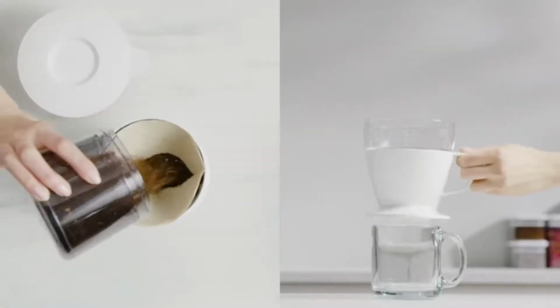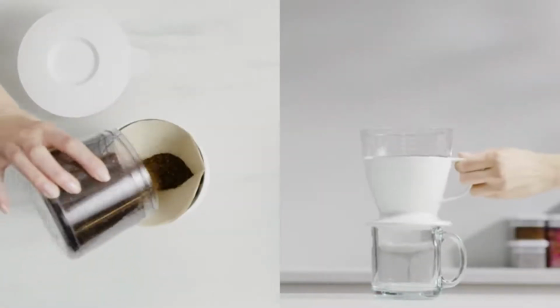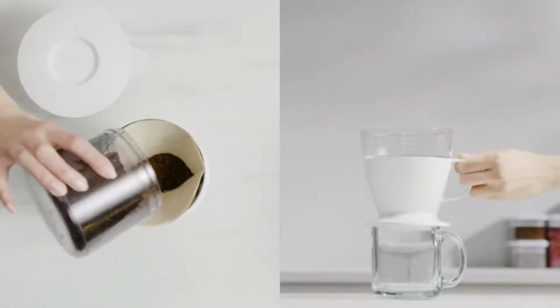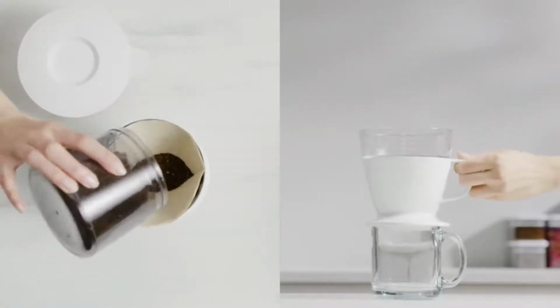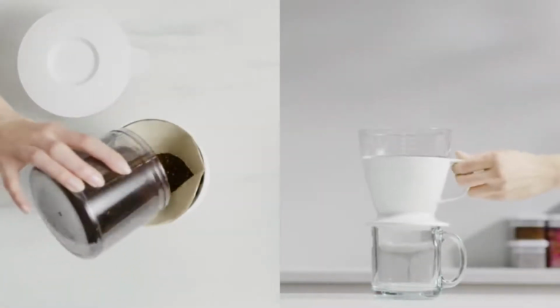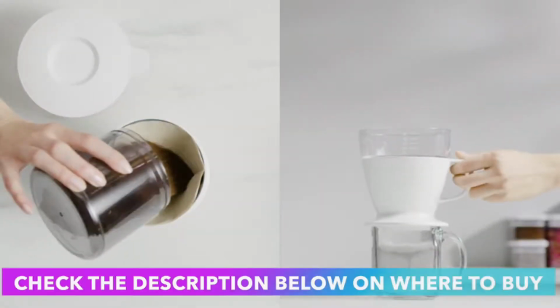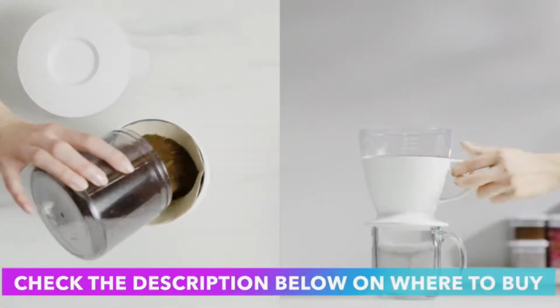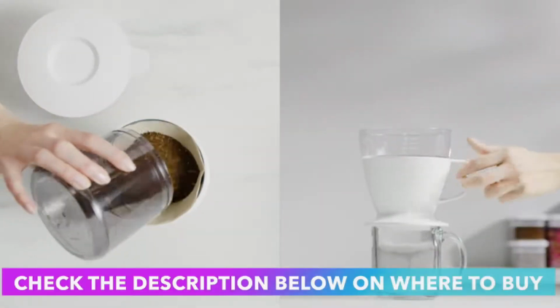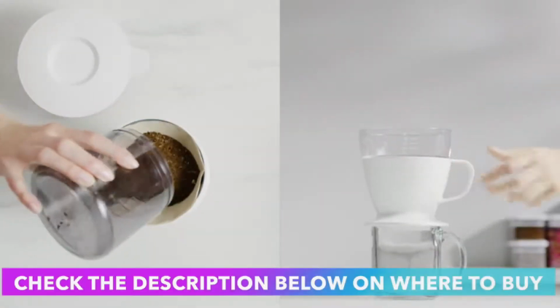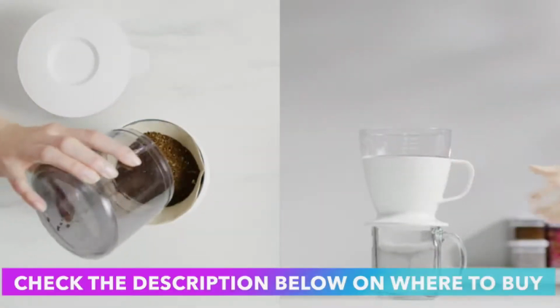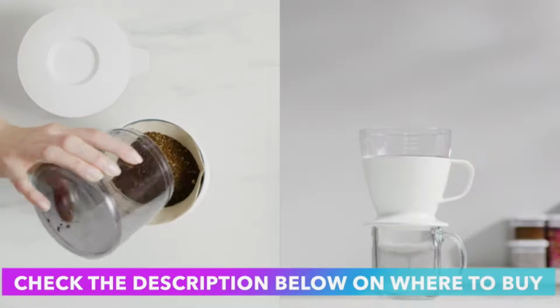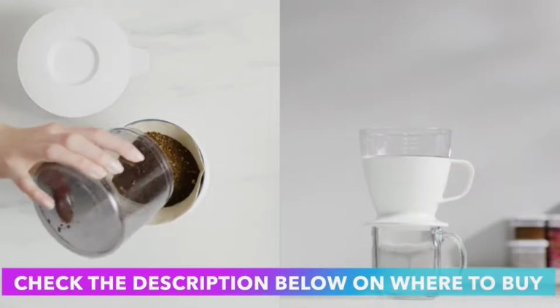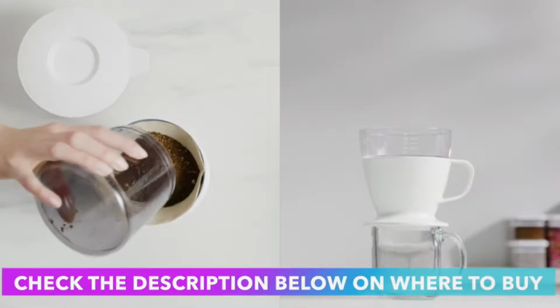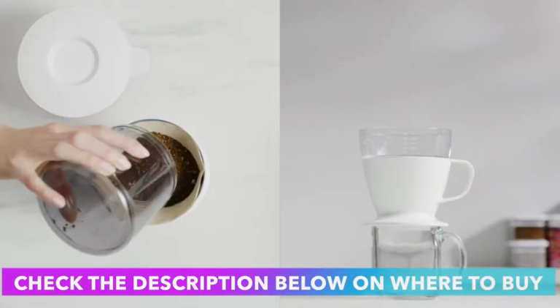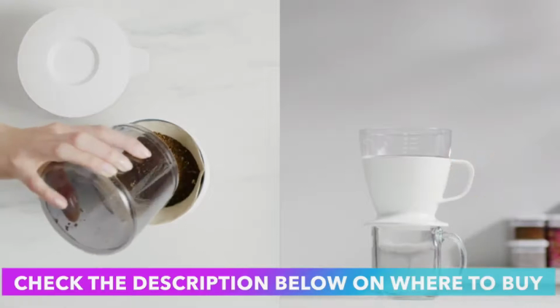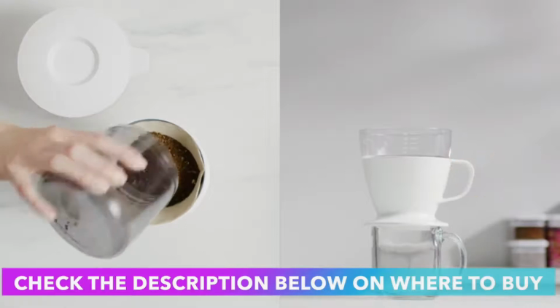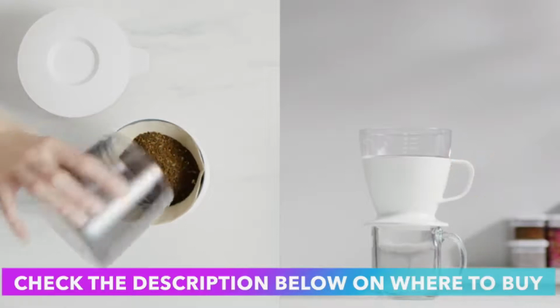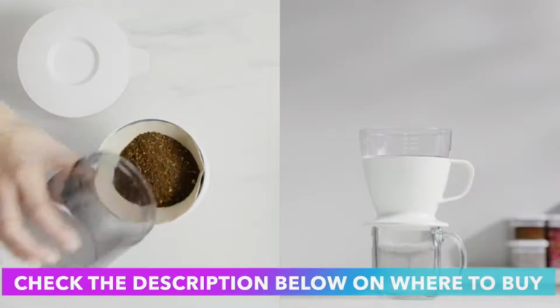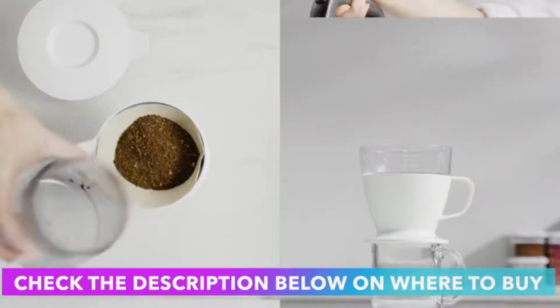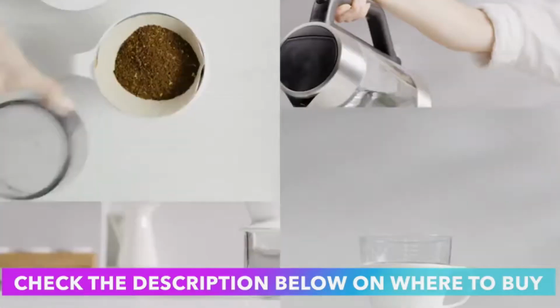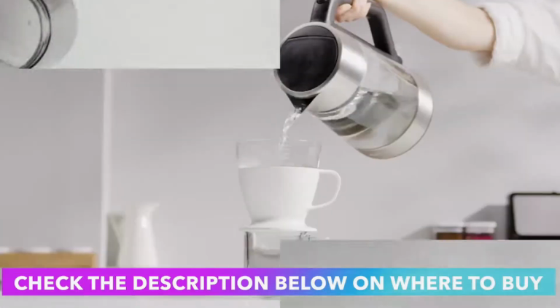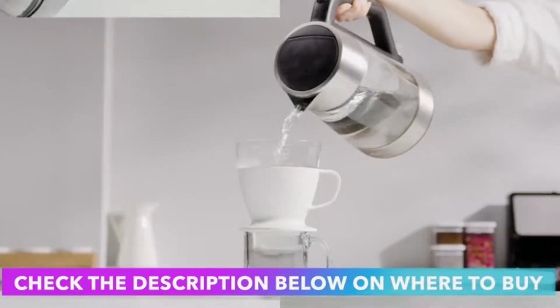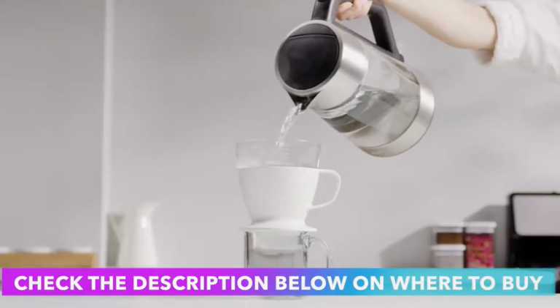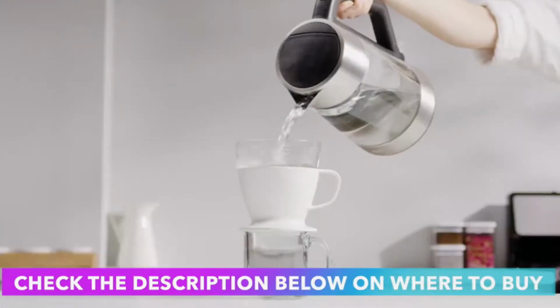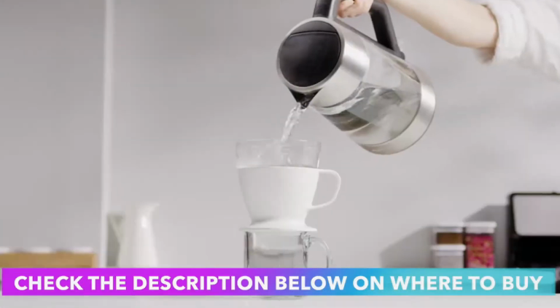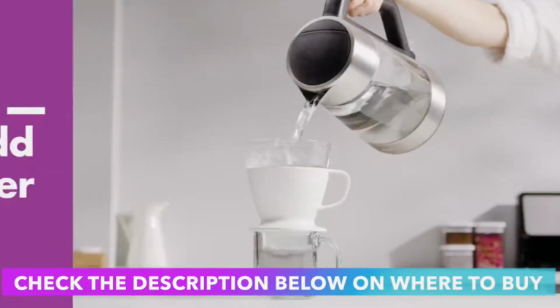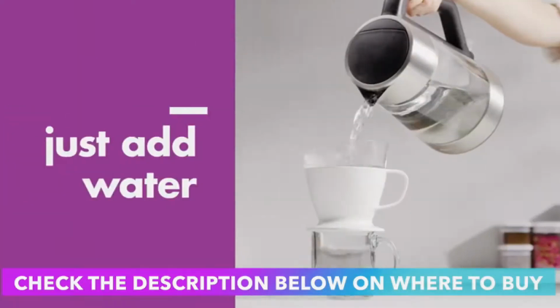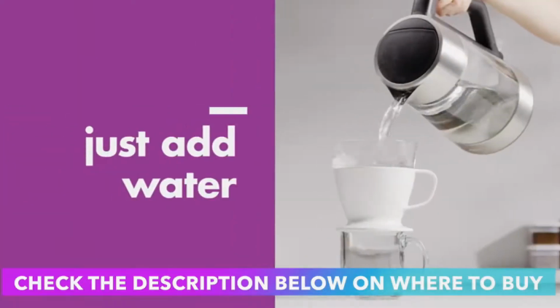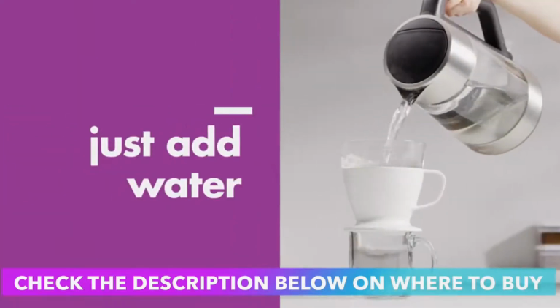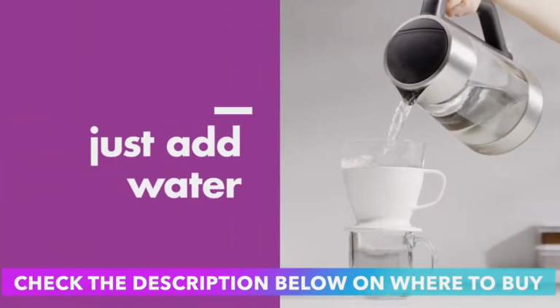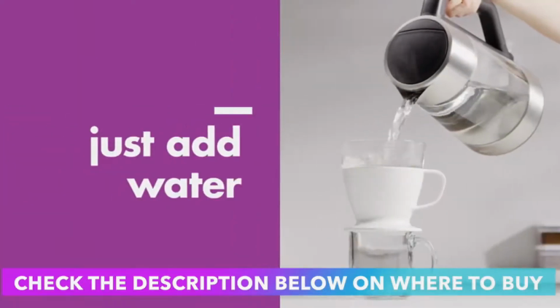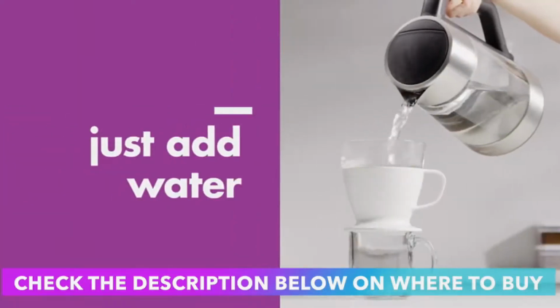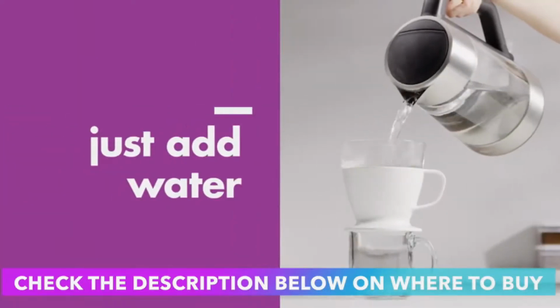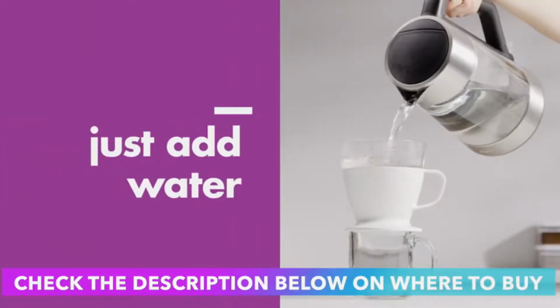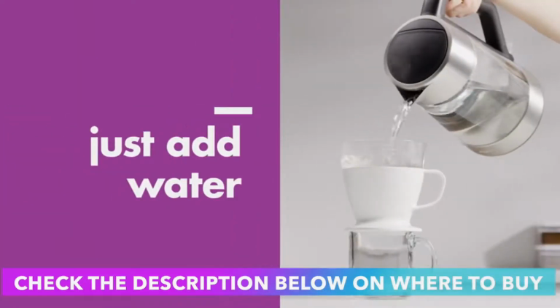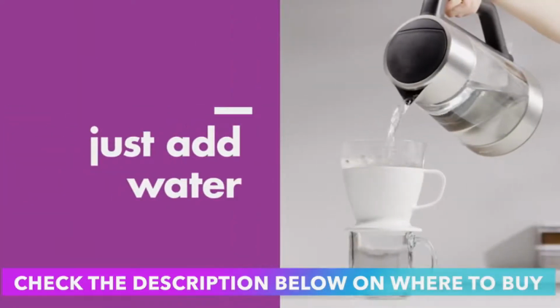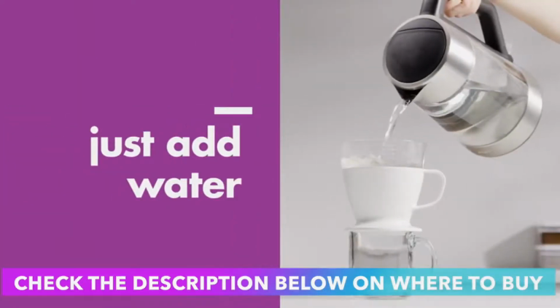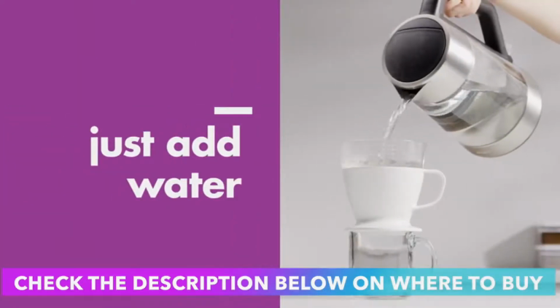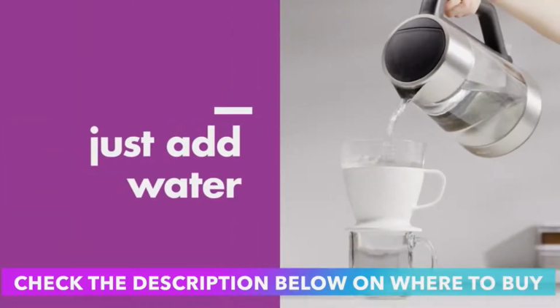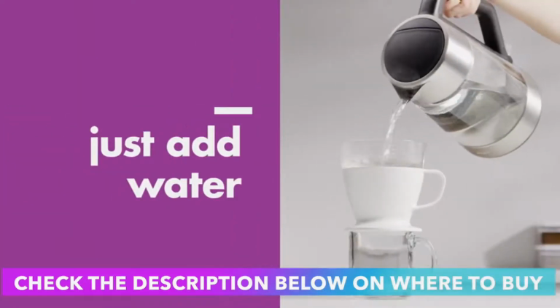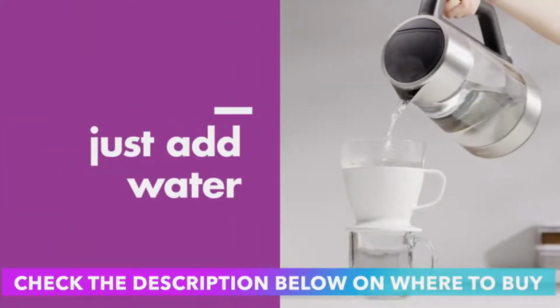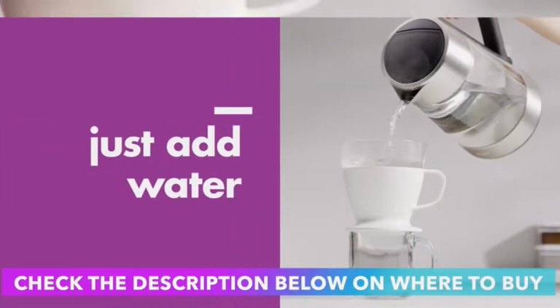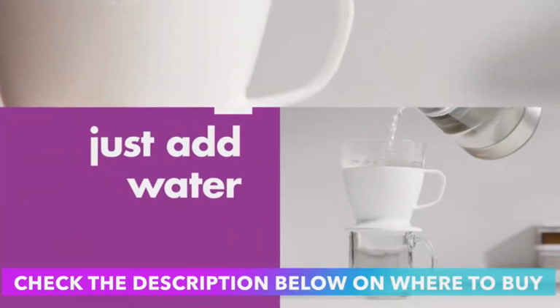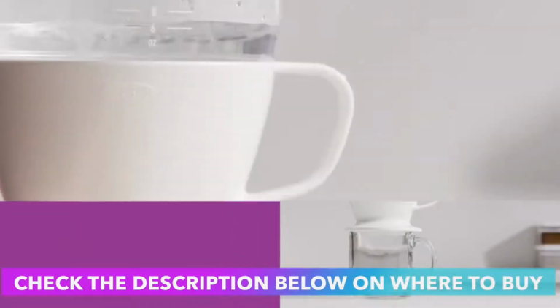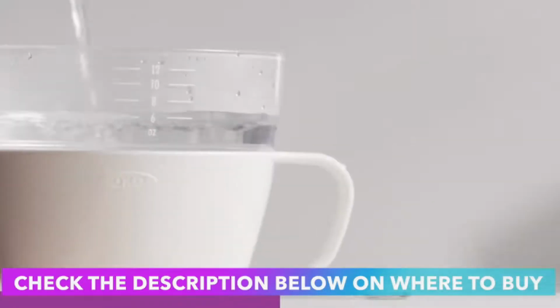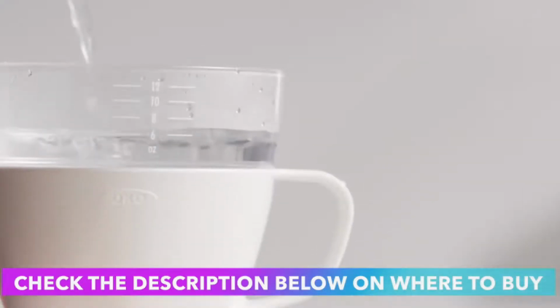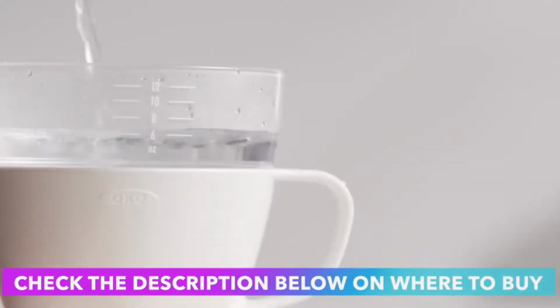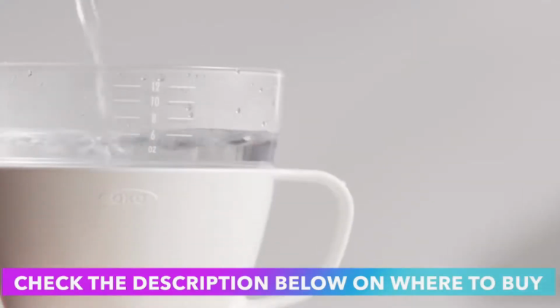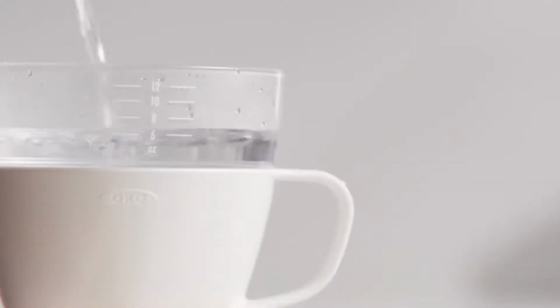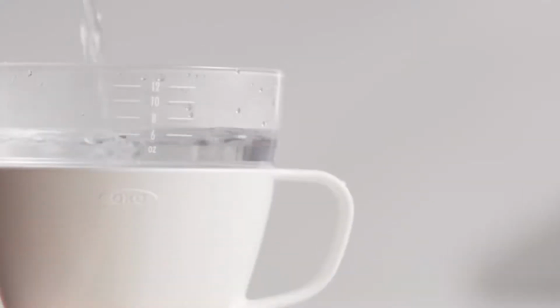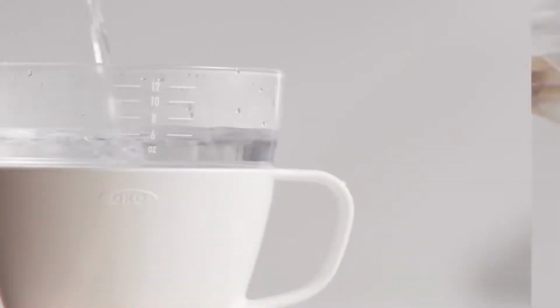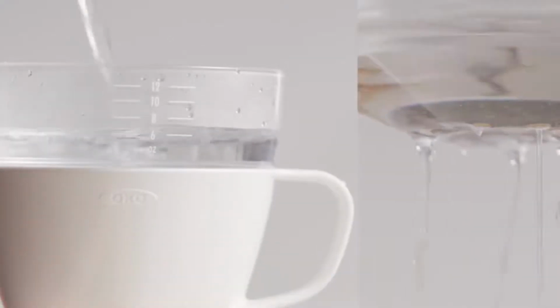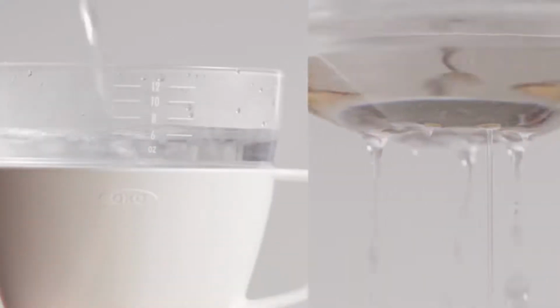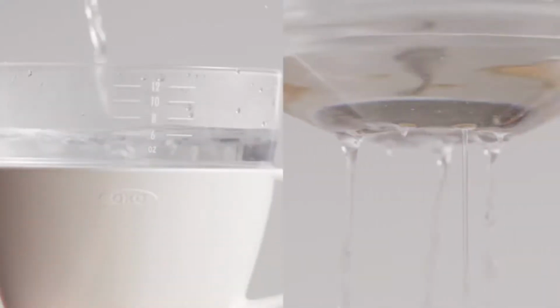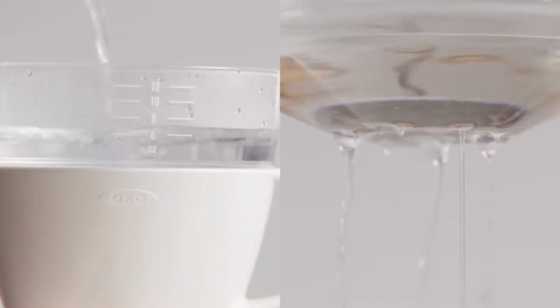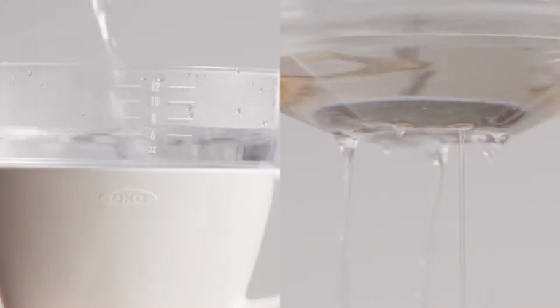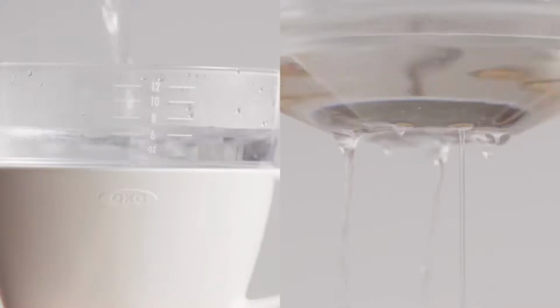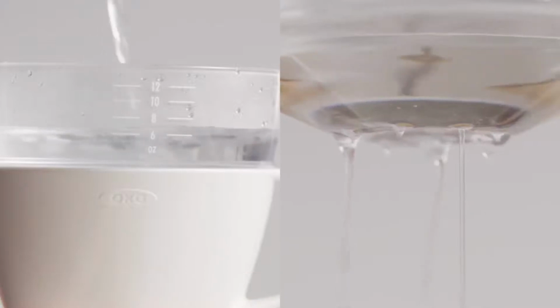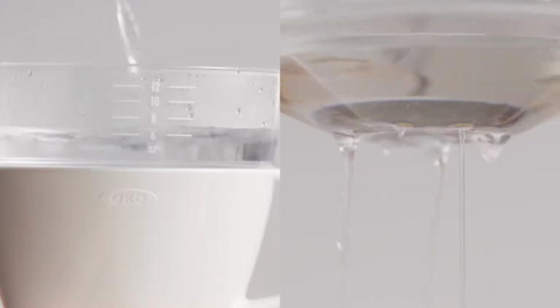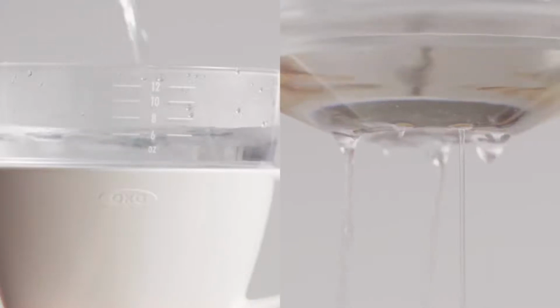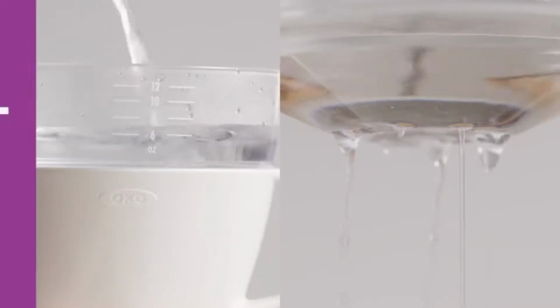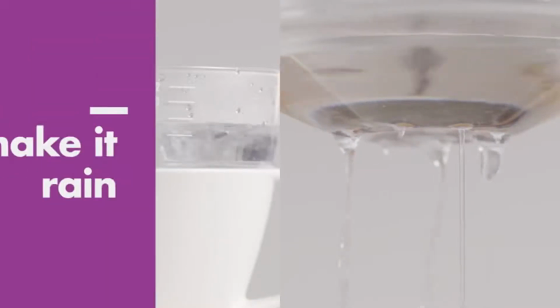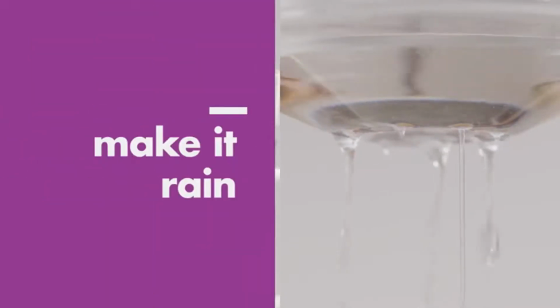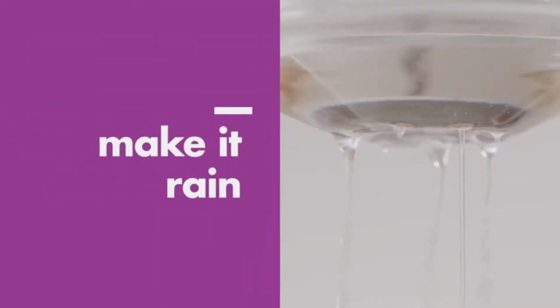Auto-drip tank precisely controls the water flow rate for a consistent, well-balanced brew — there's no need to stand by with a kettle.